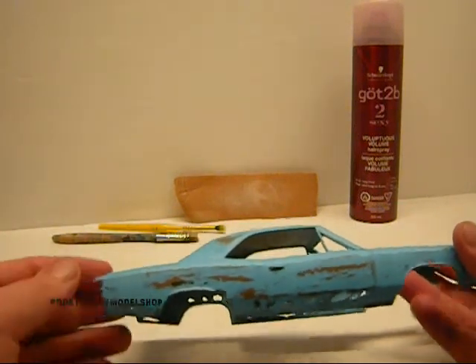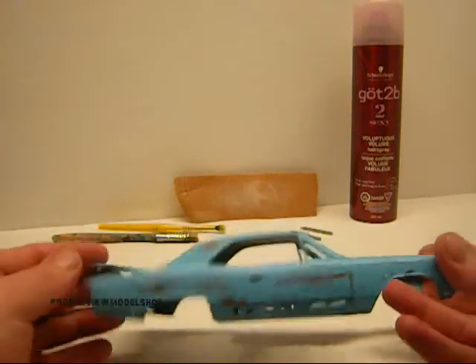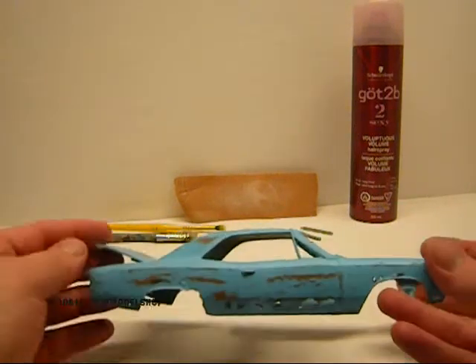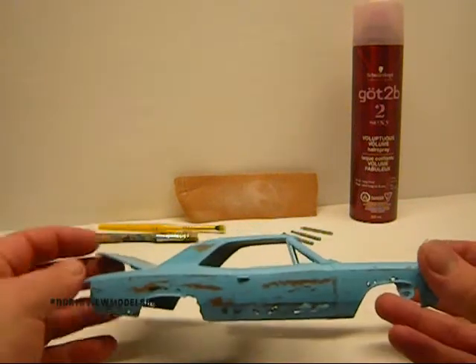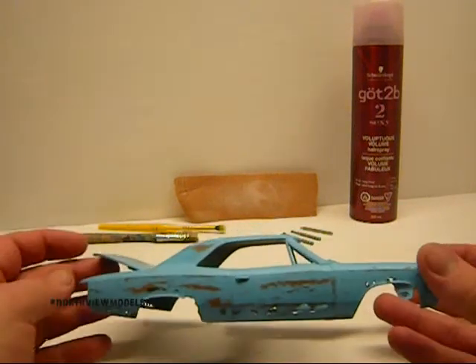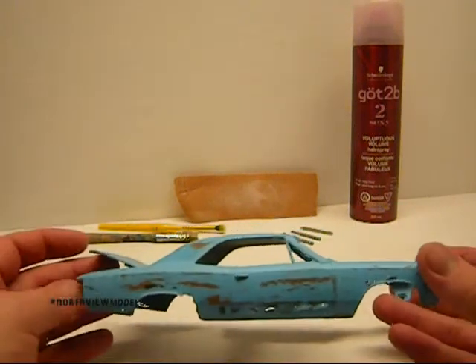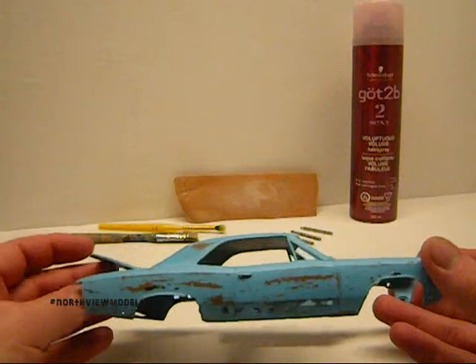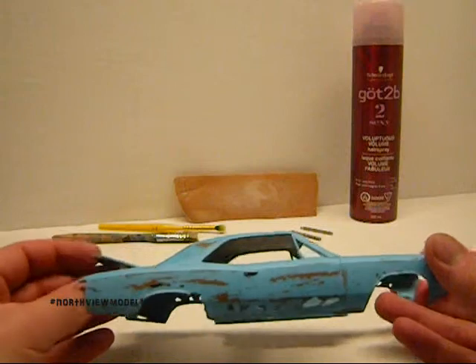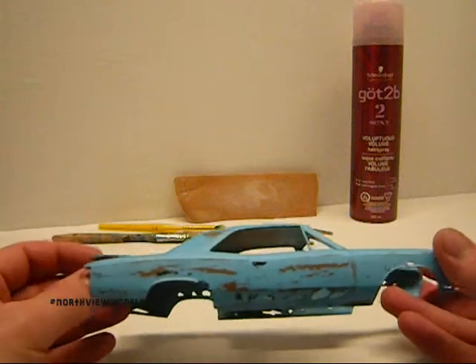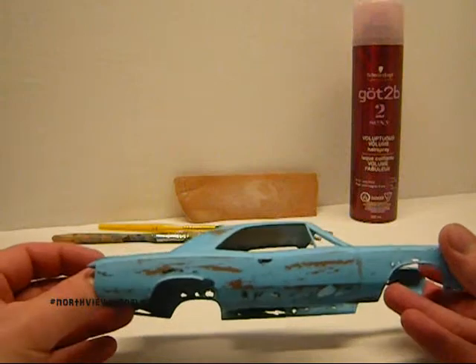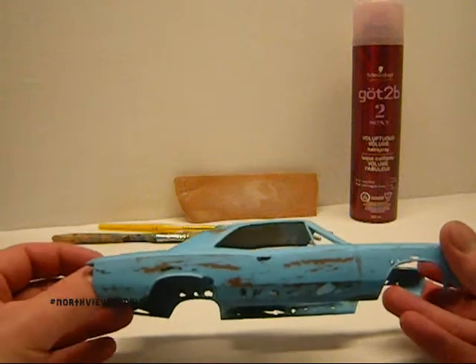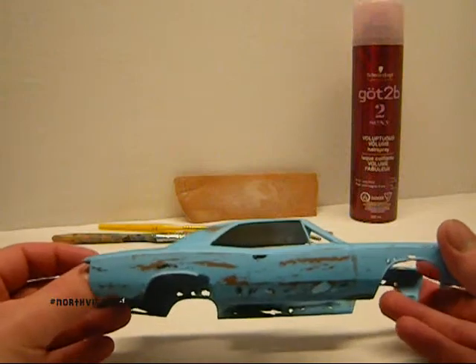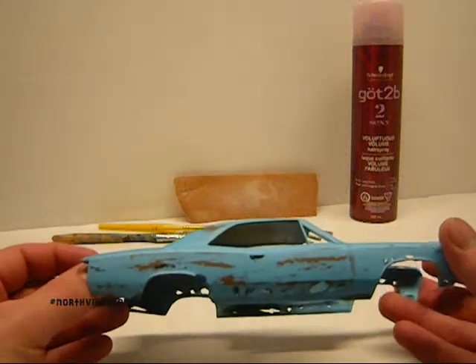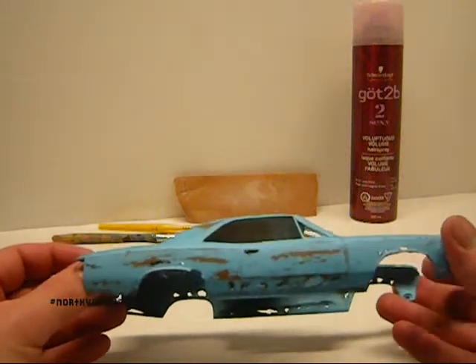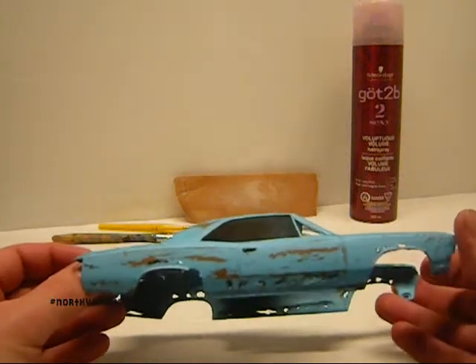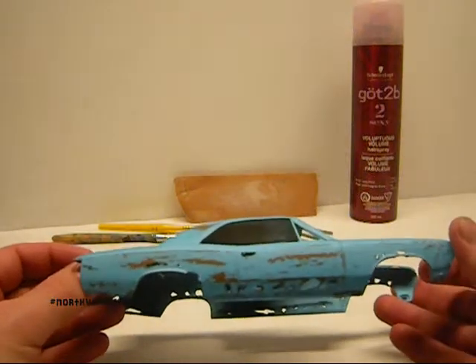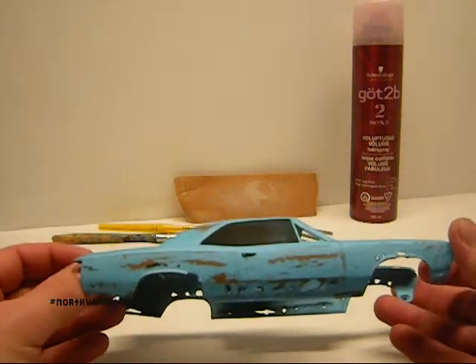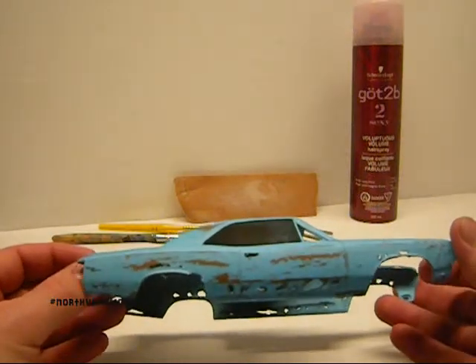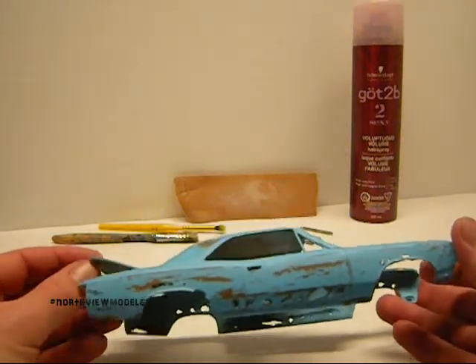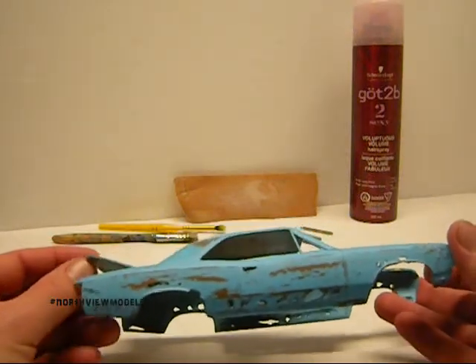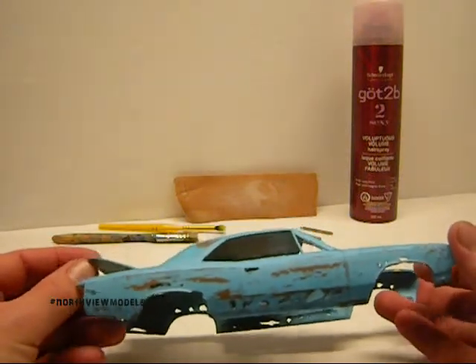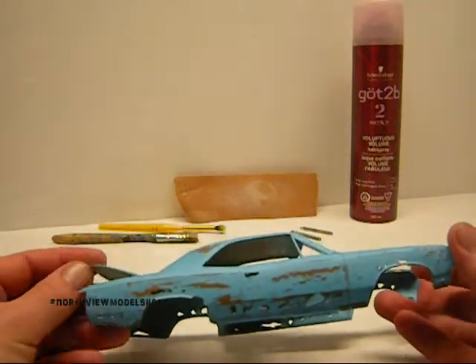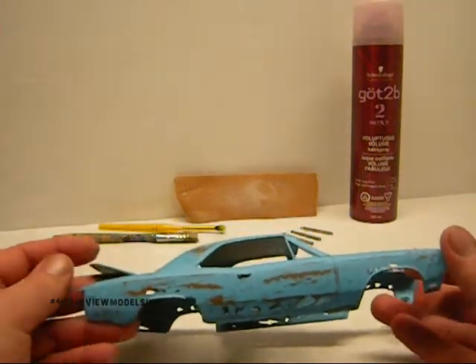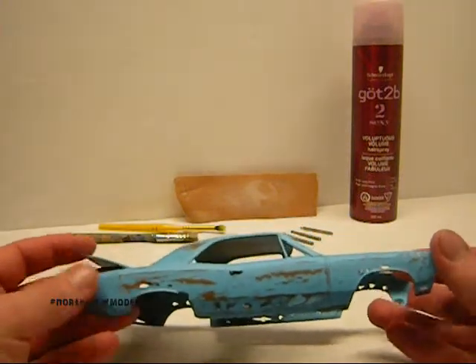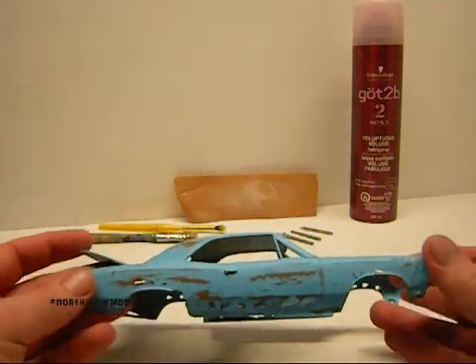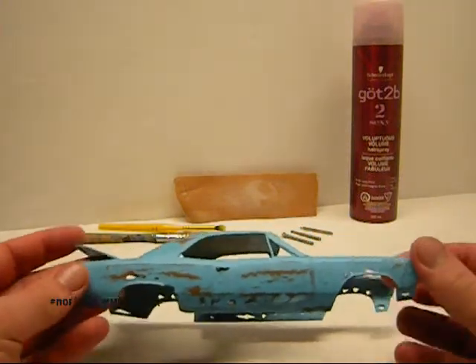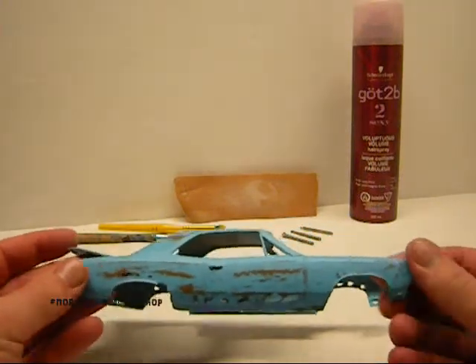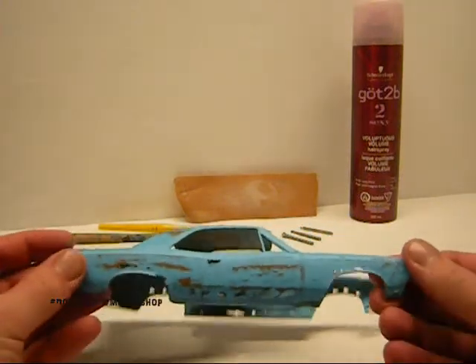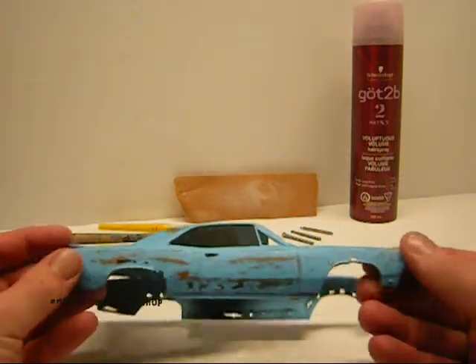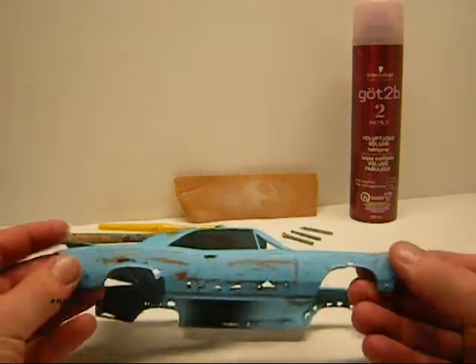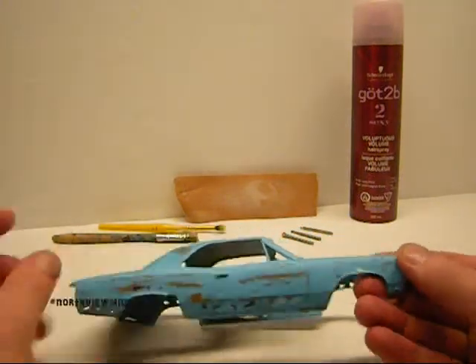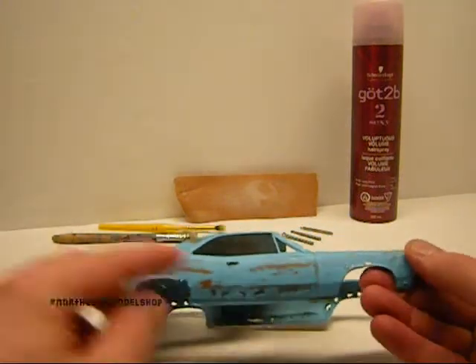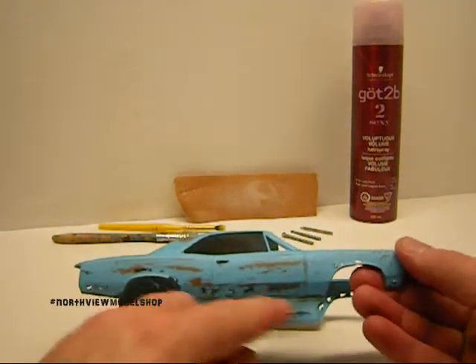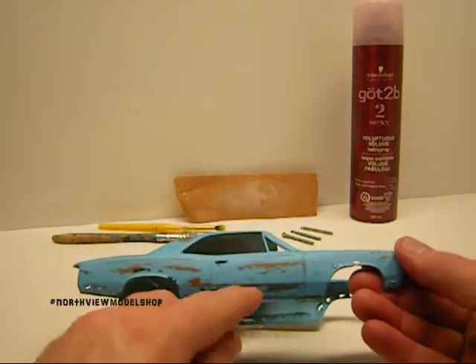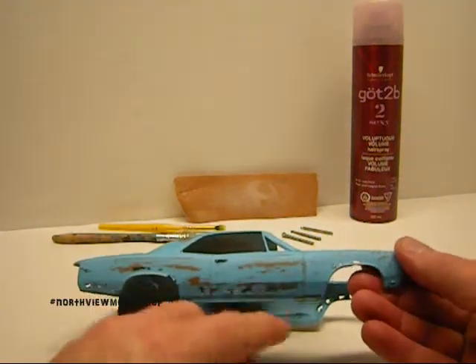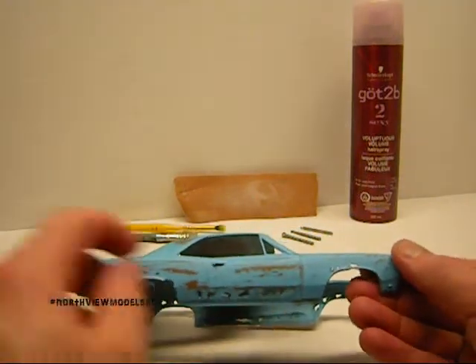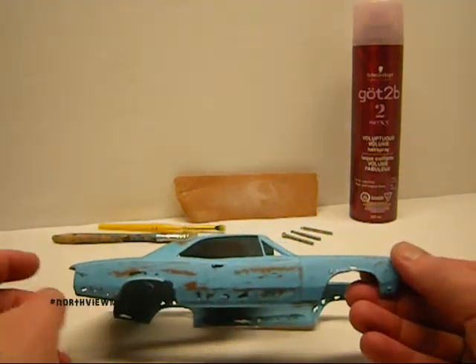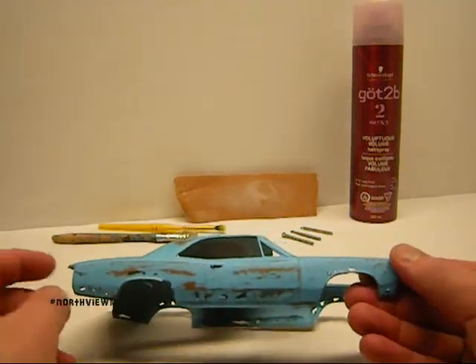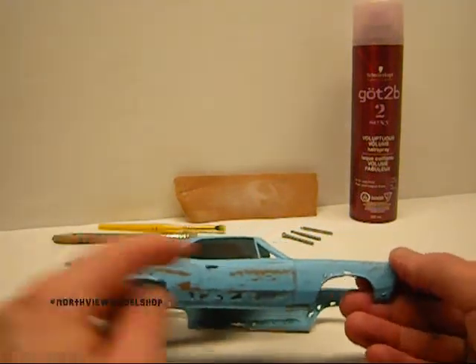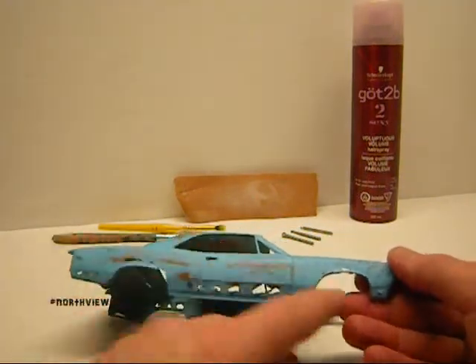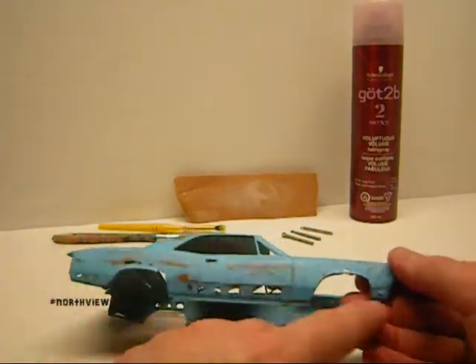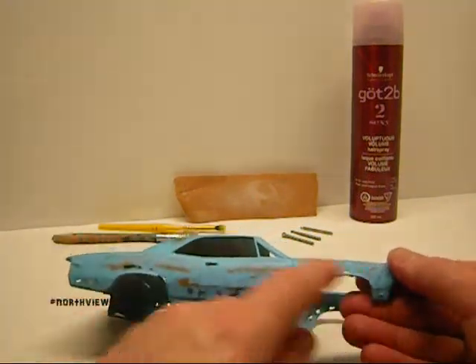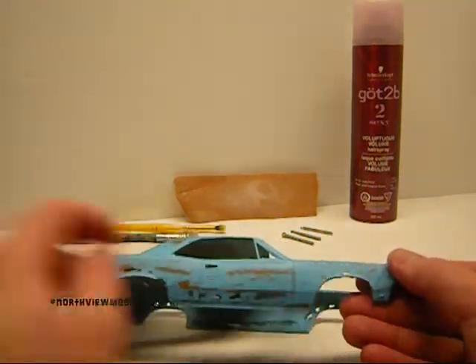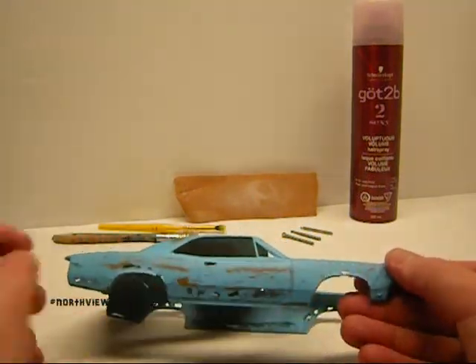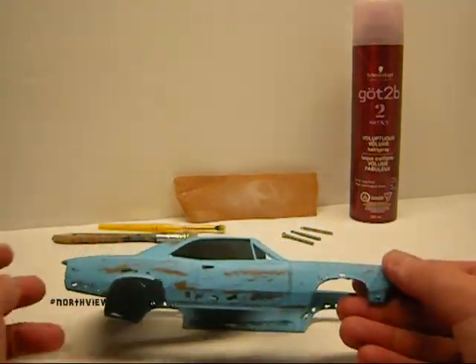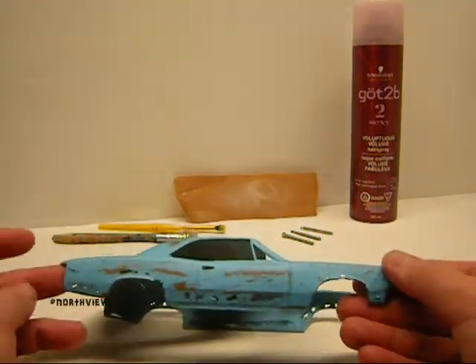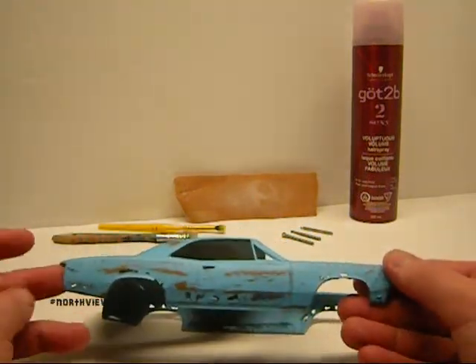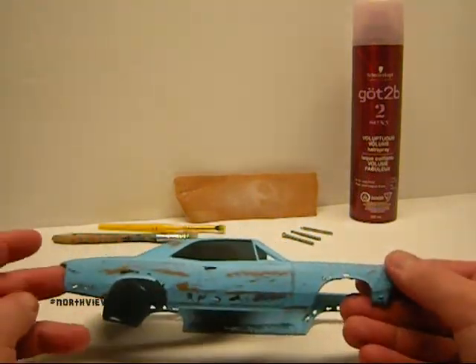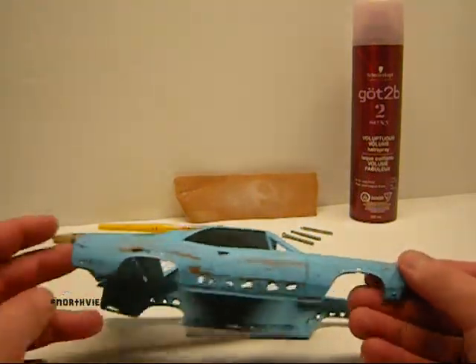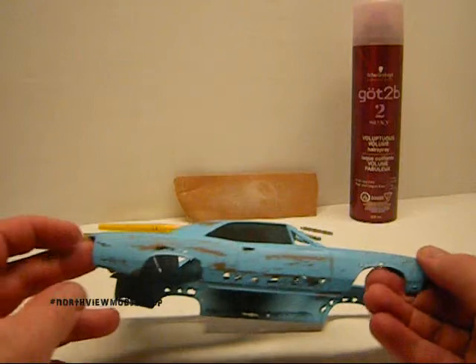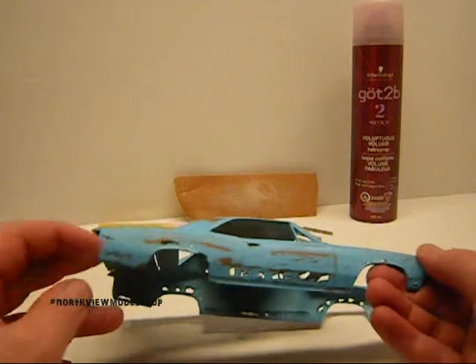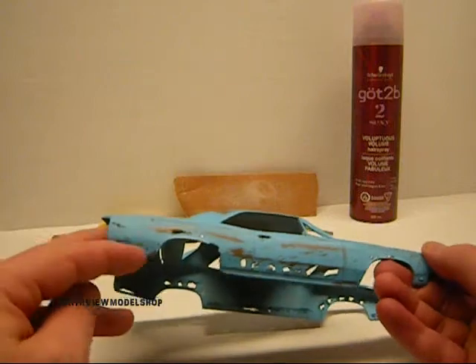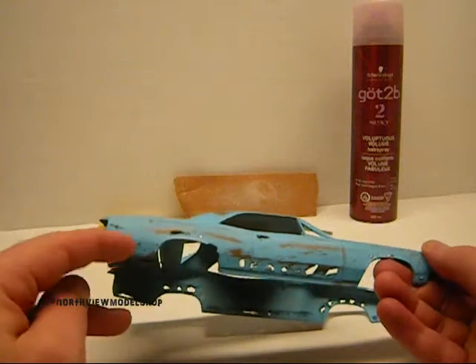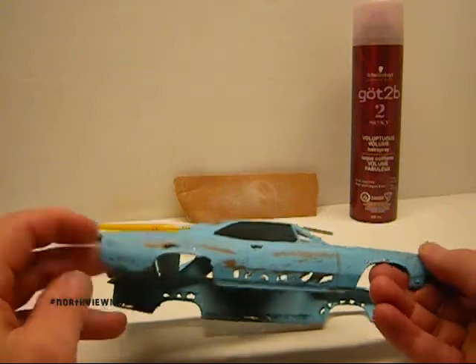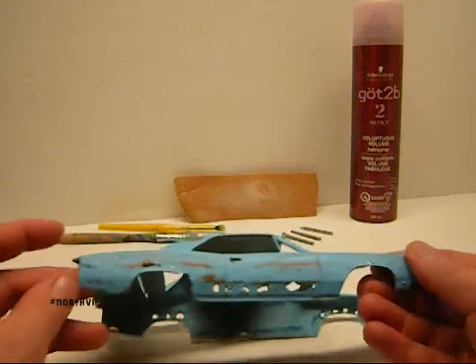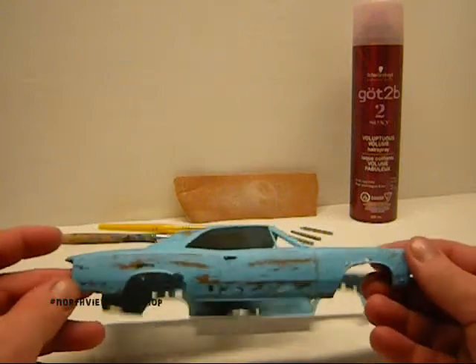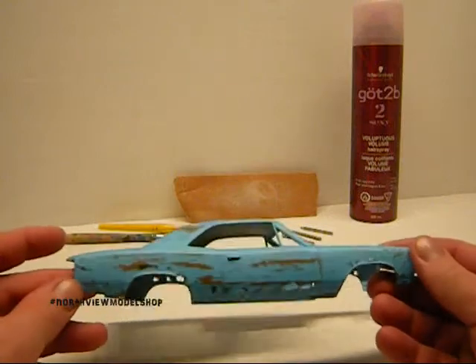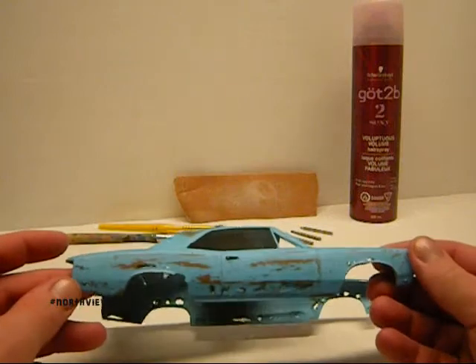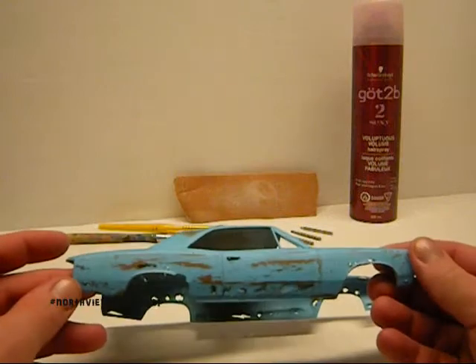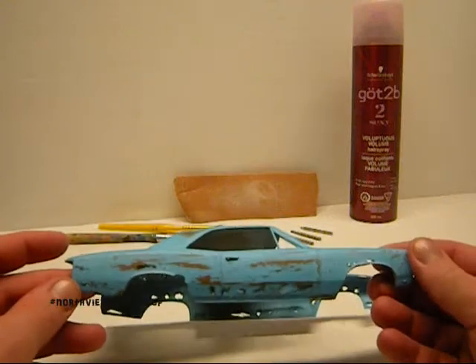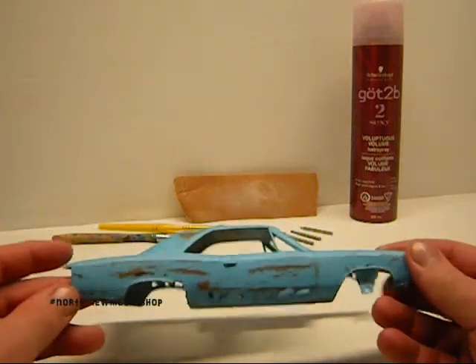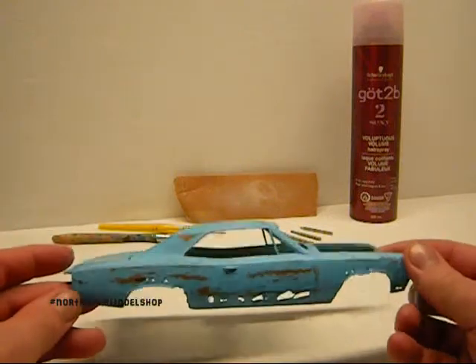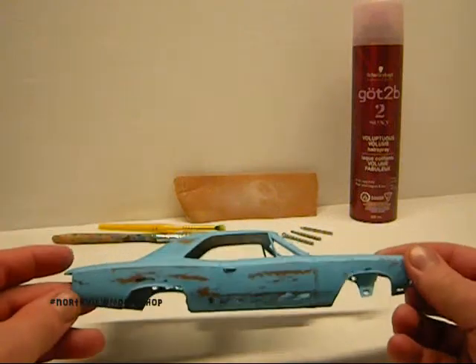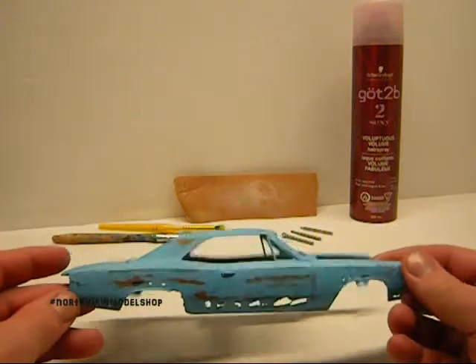It seemed to work really well. Like I said, I kind of overdid it a little bit. Some of the holes in the door are probably too much. The fenders aren't so bad, and the rear quarters are kind of nice.